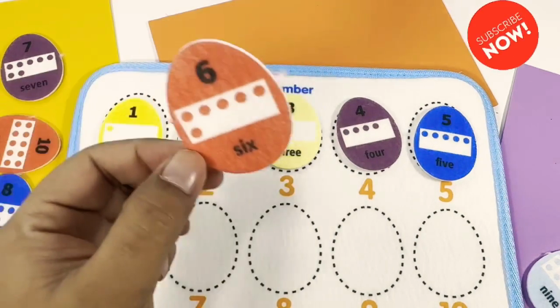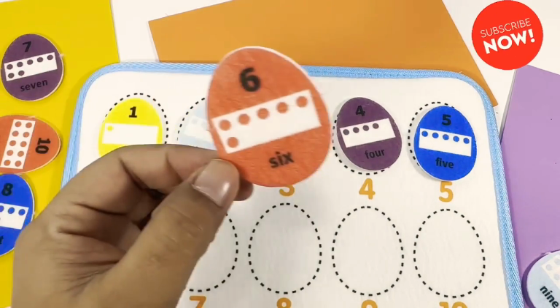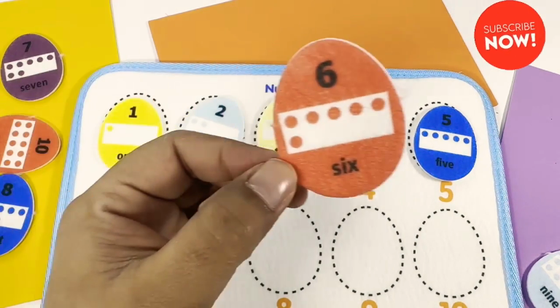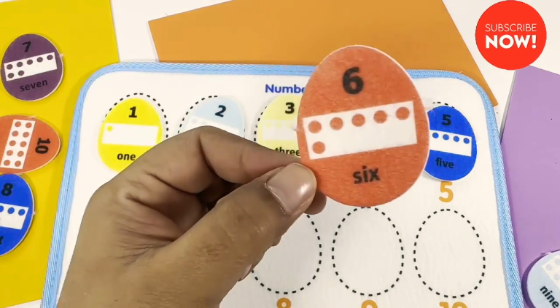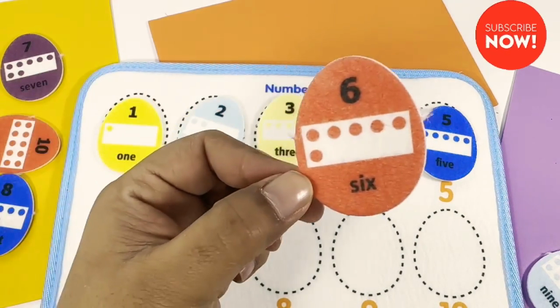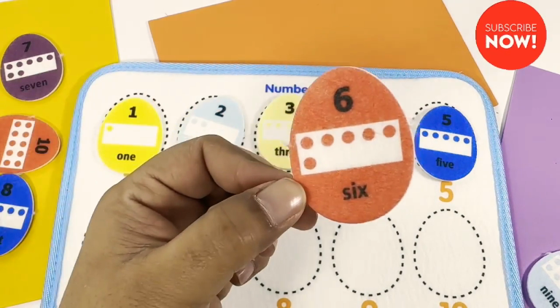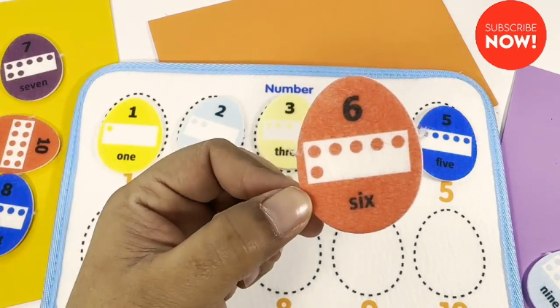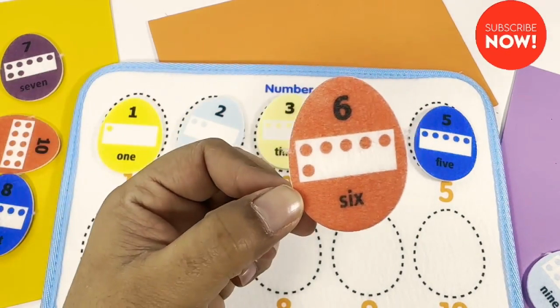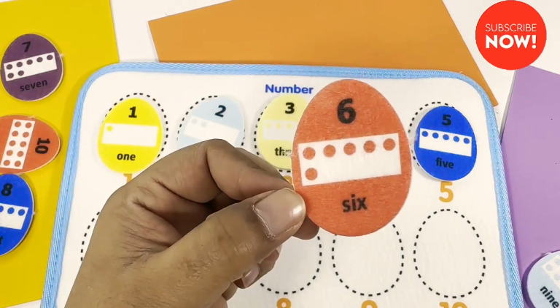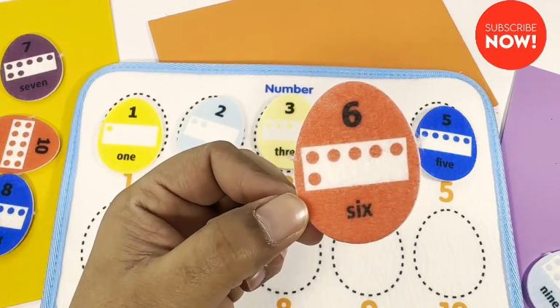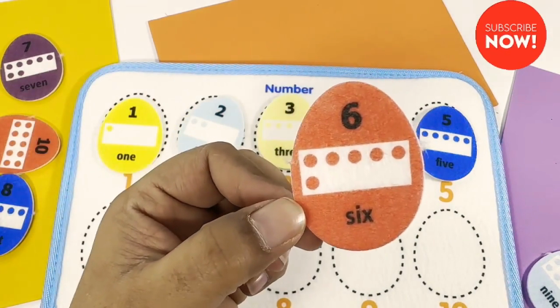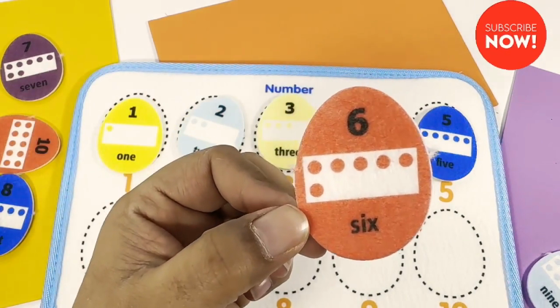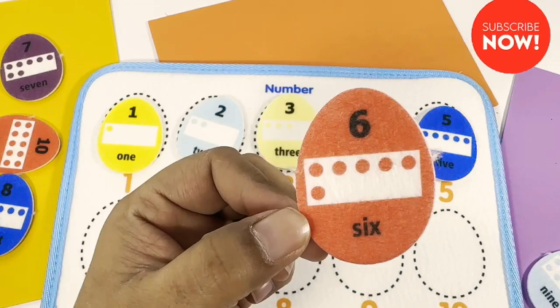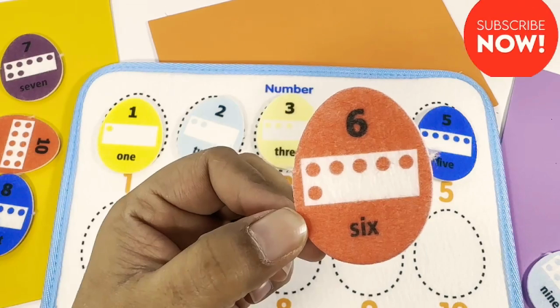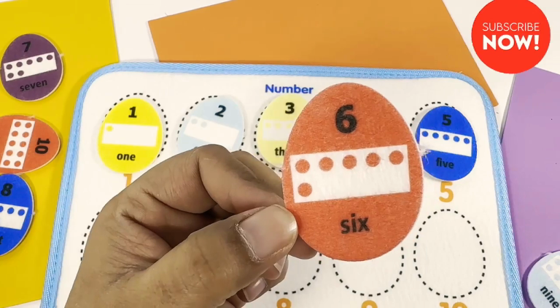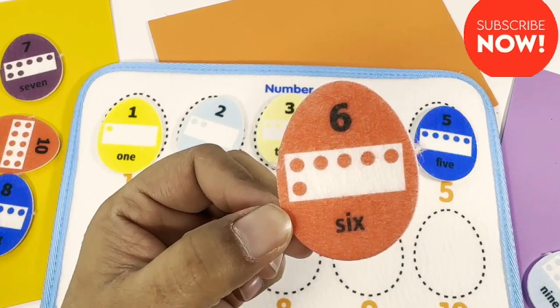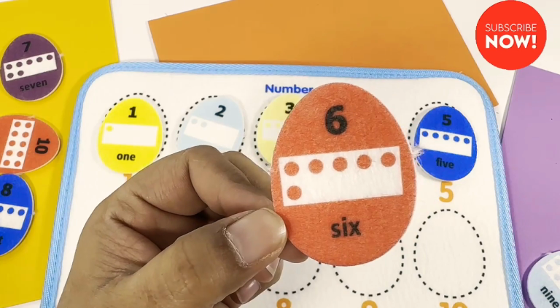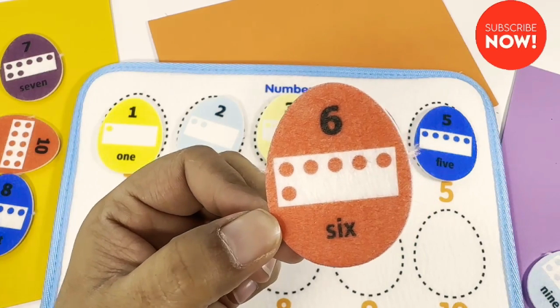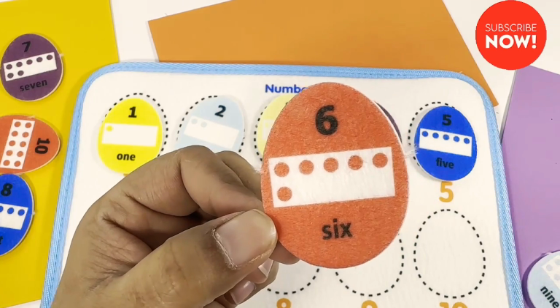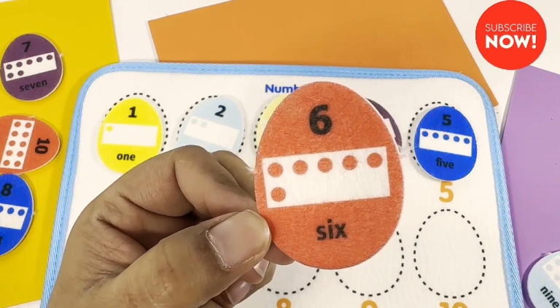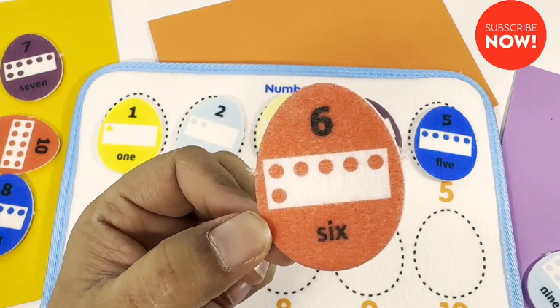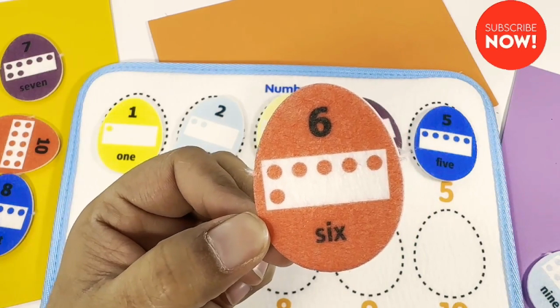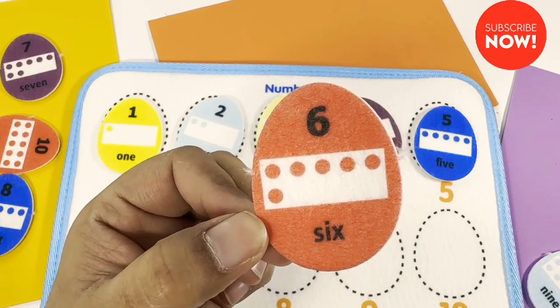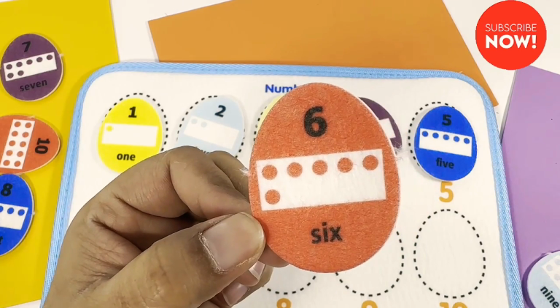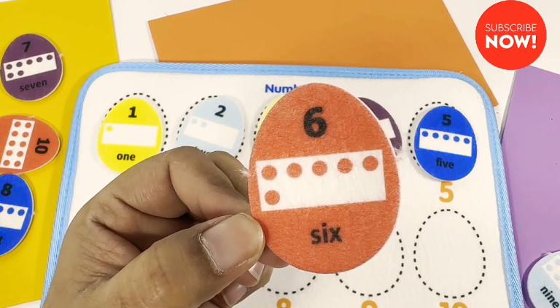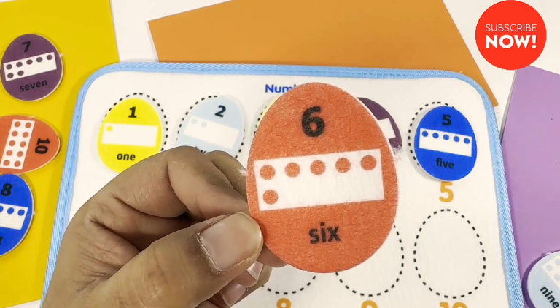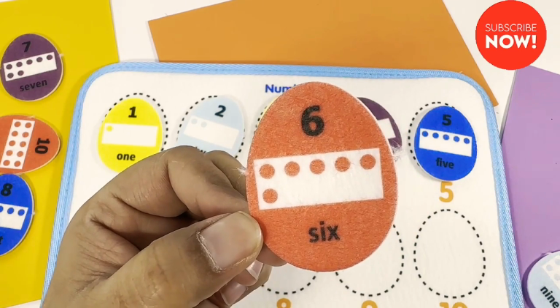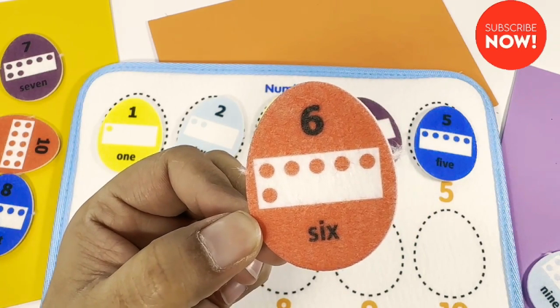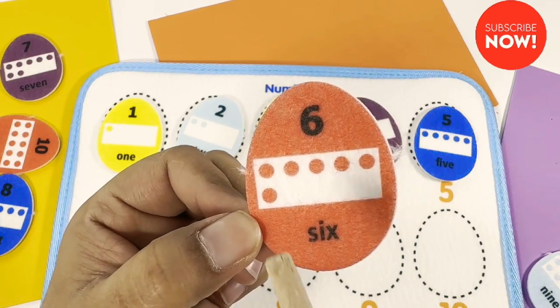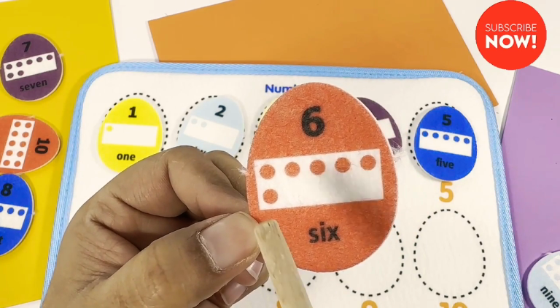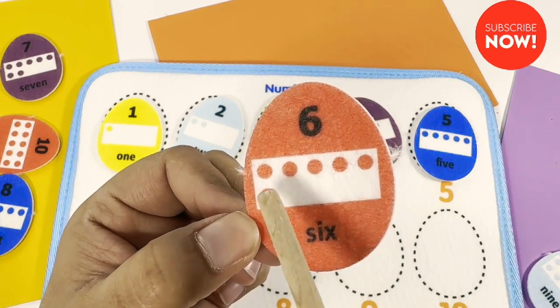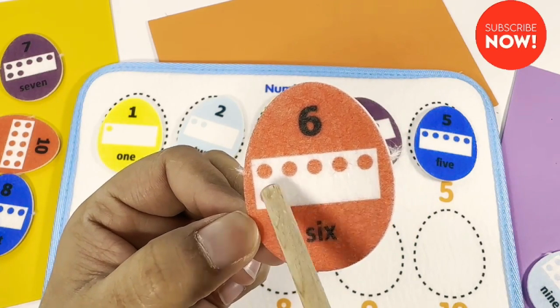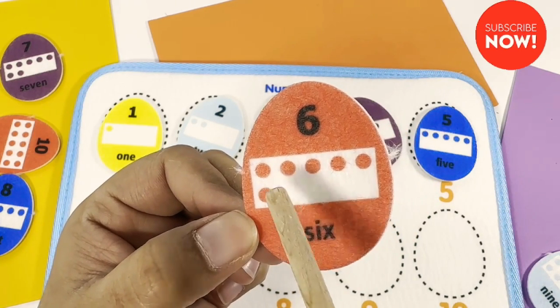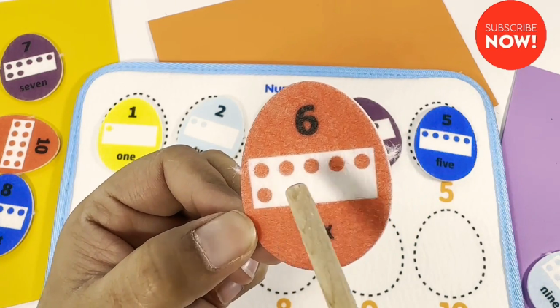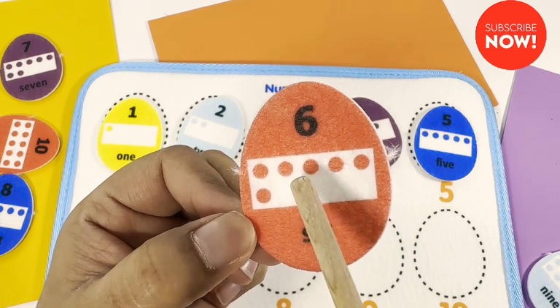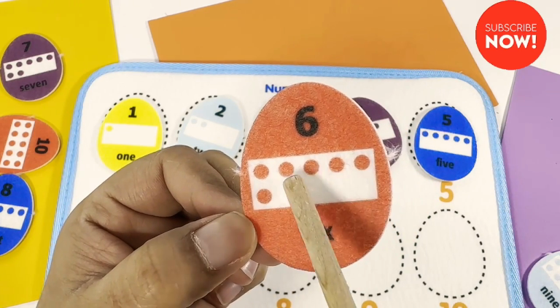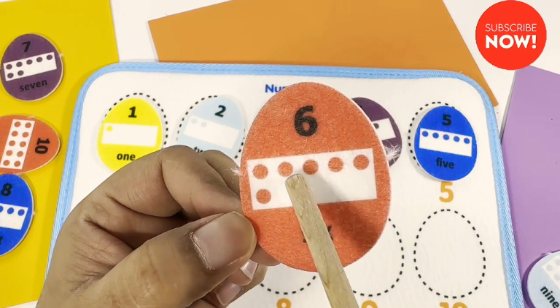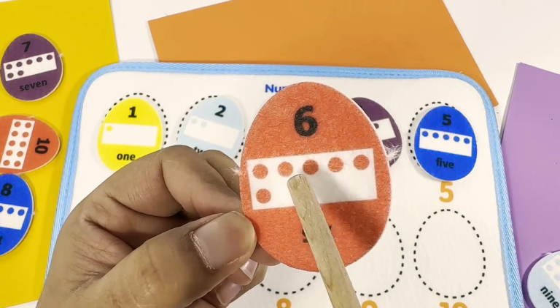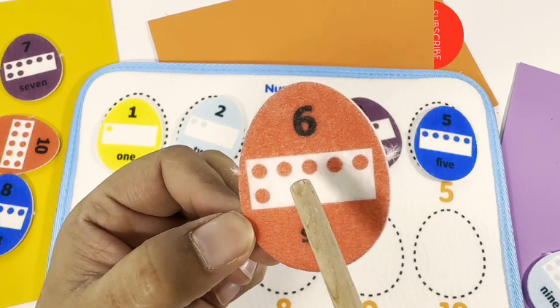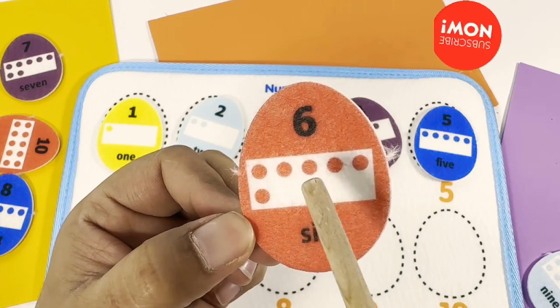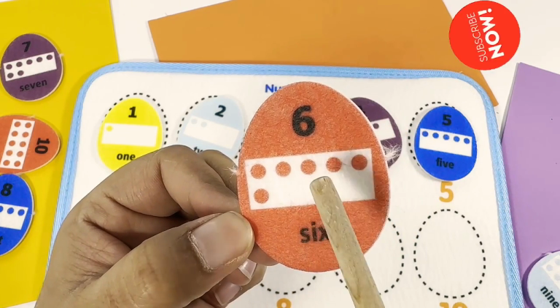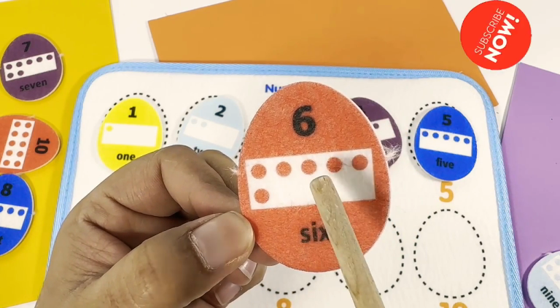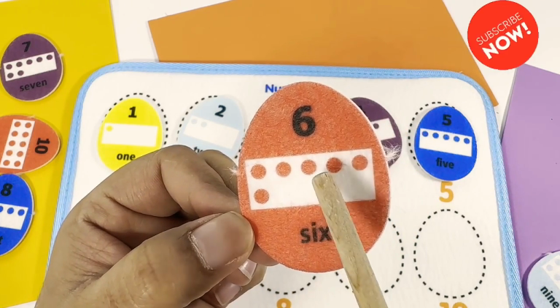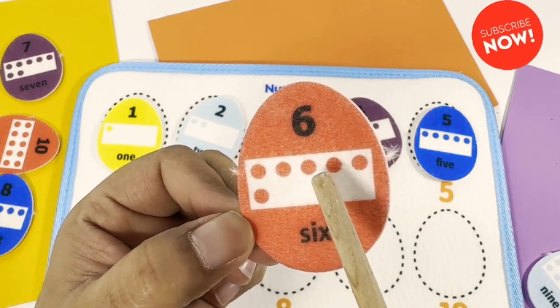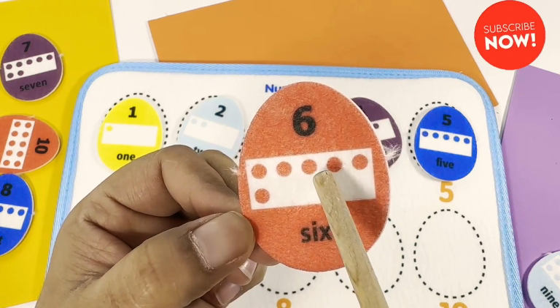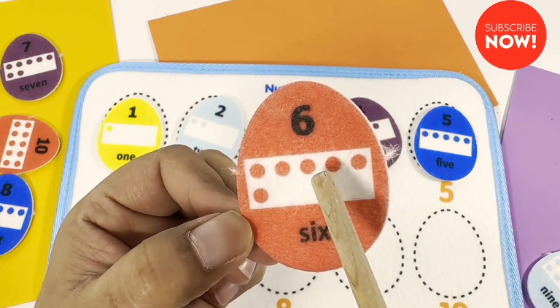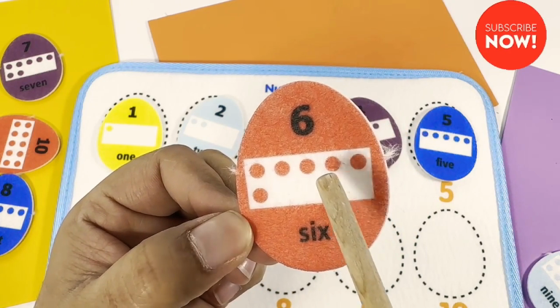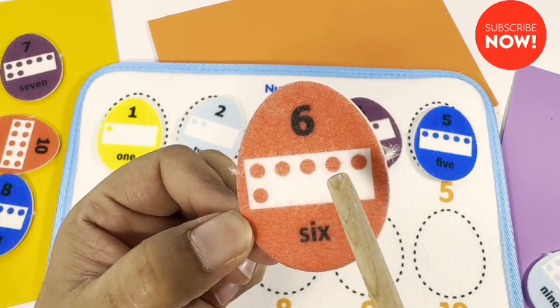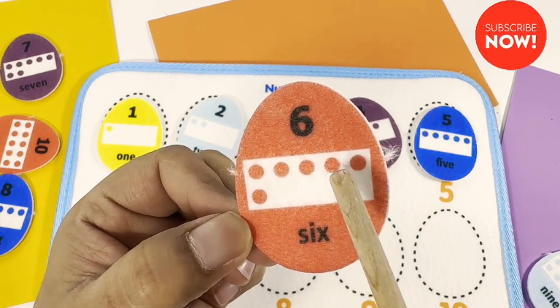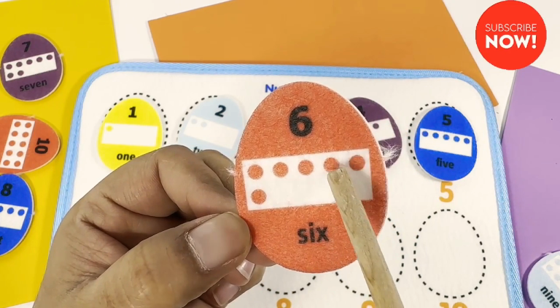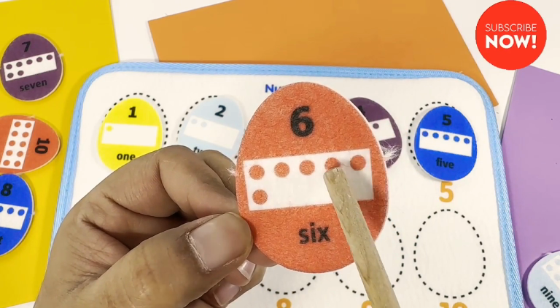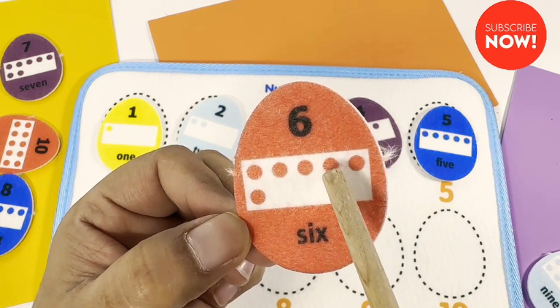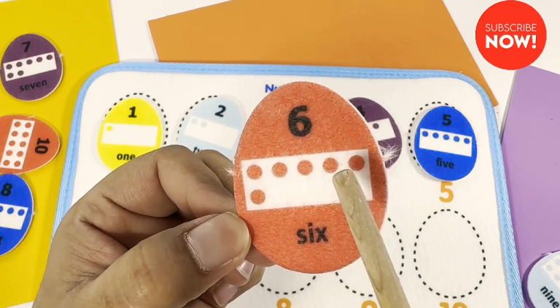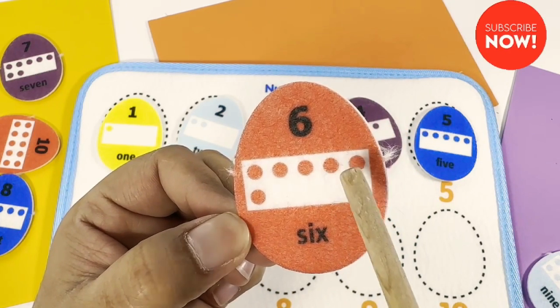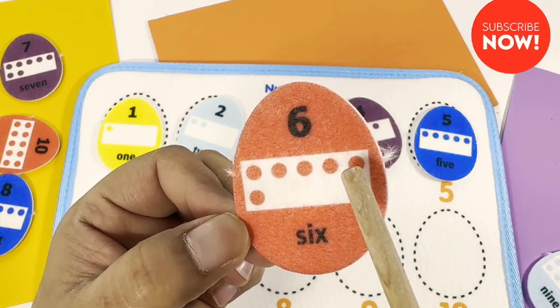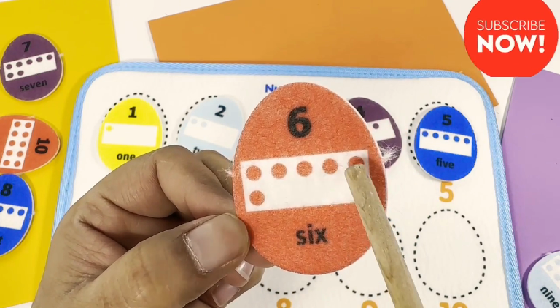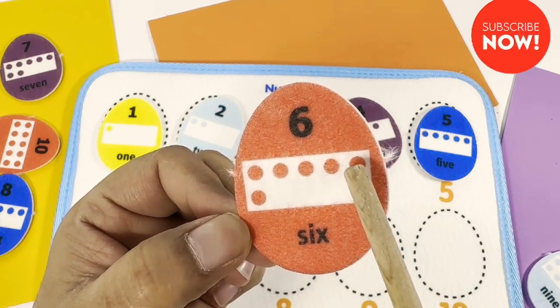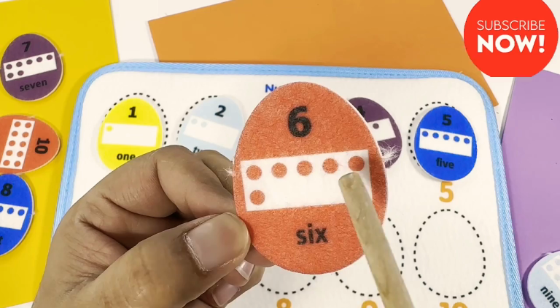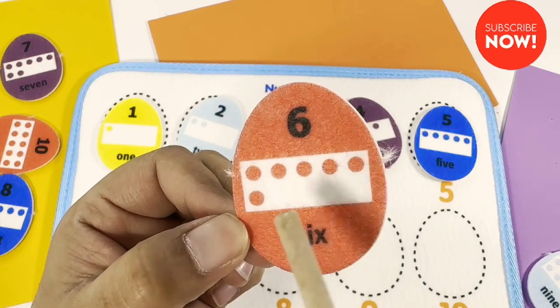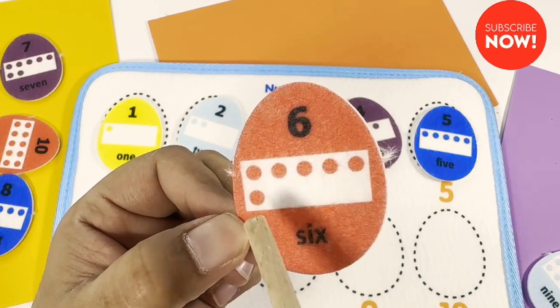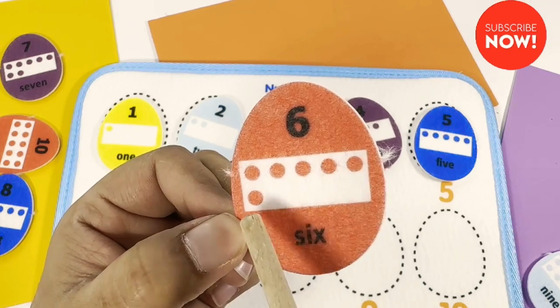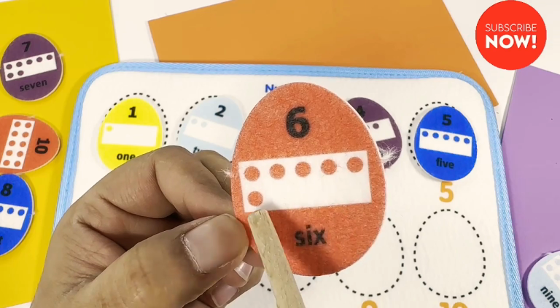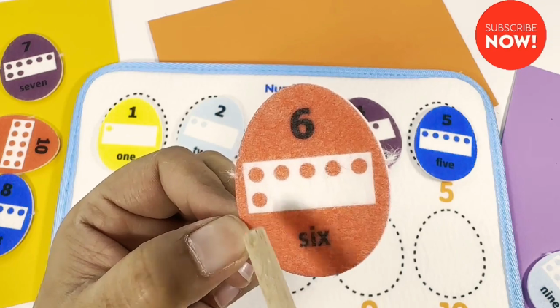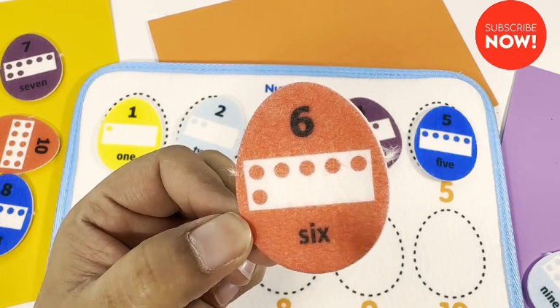Do you know how many dots does this red egg have? One, two, three, four, five, six.